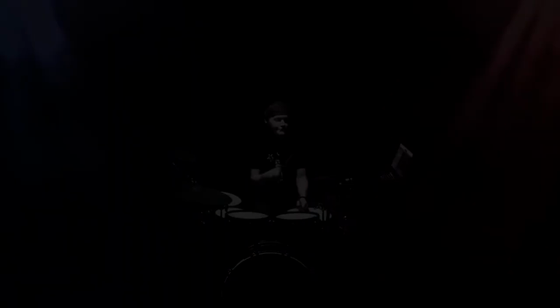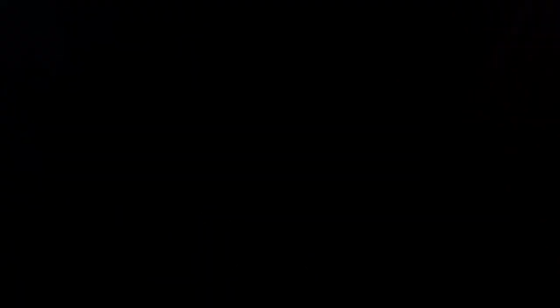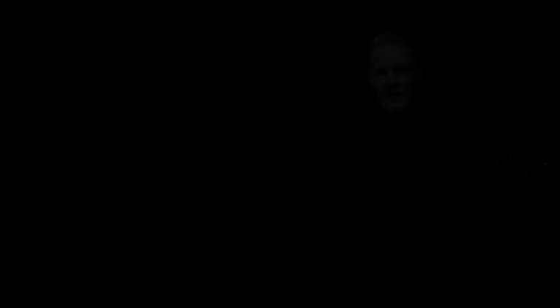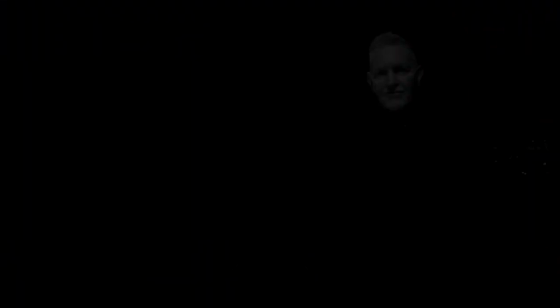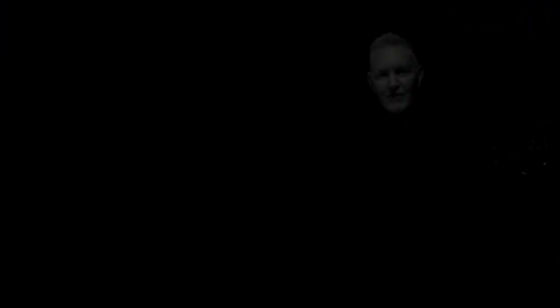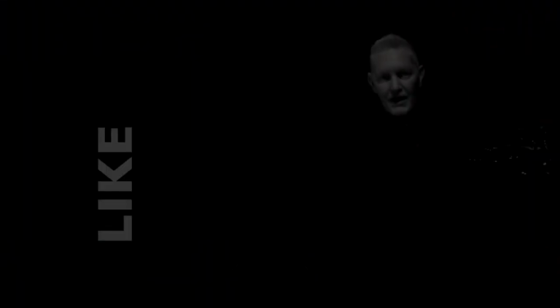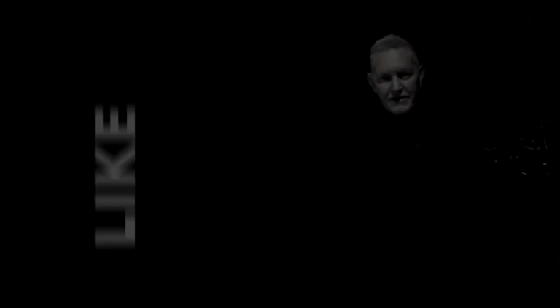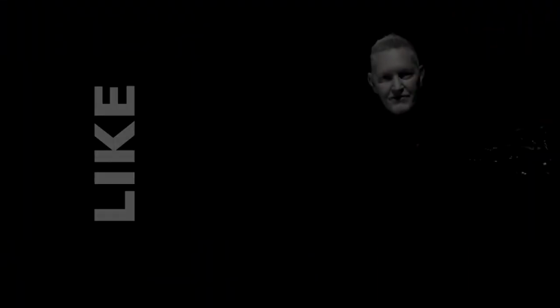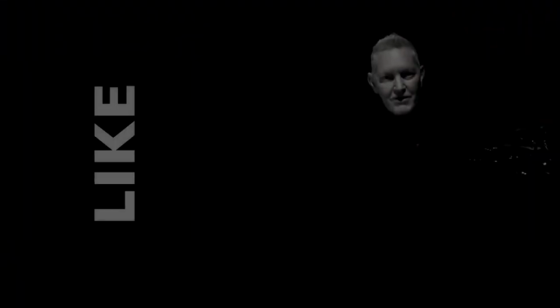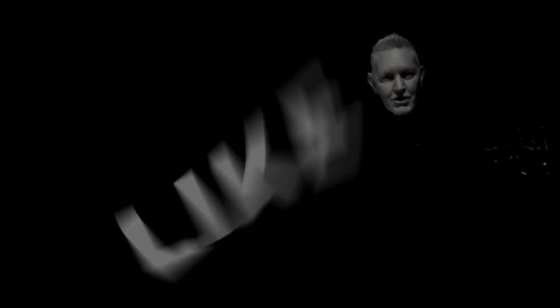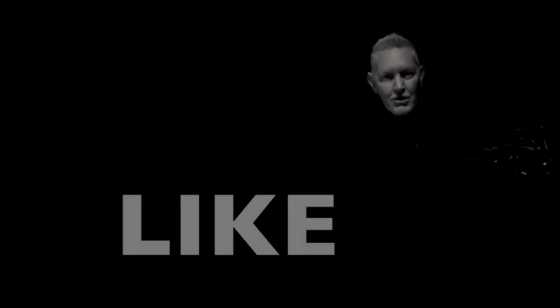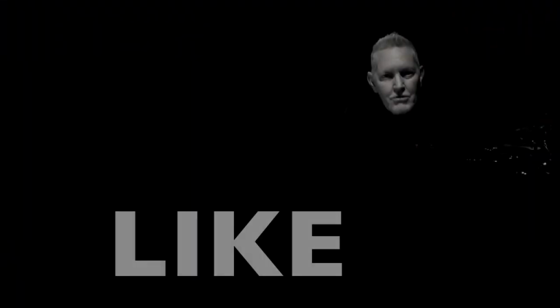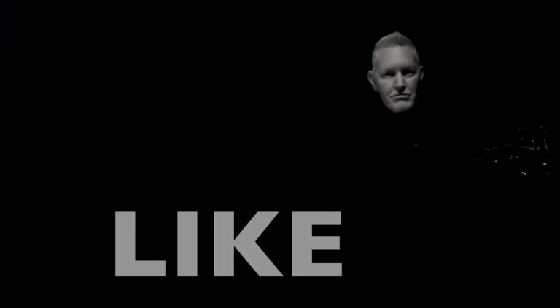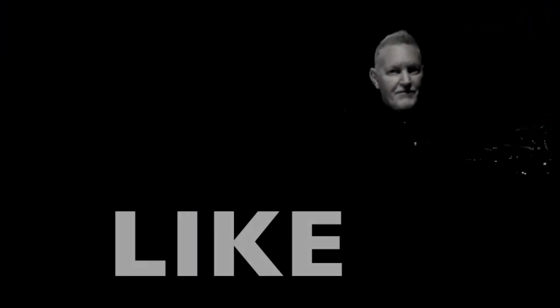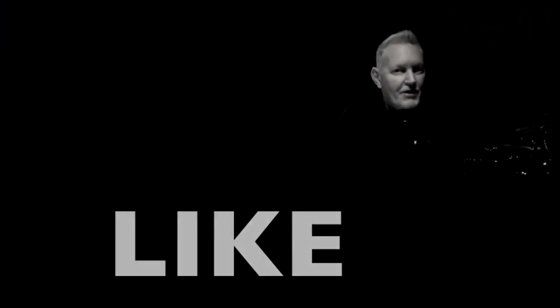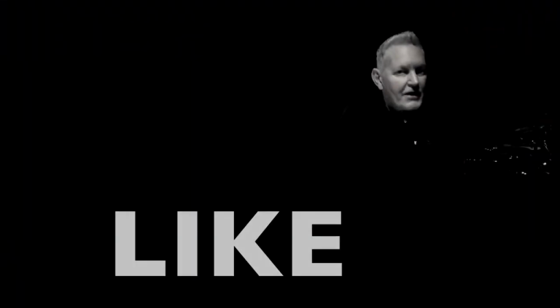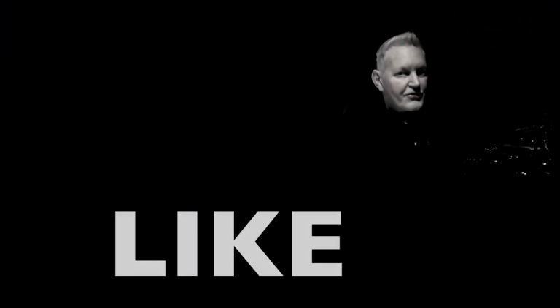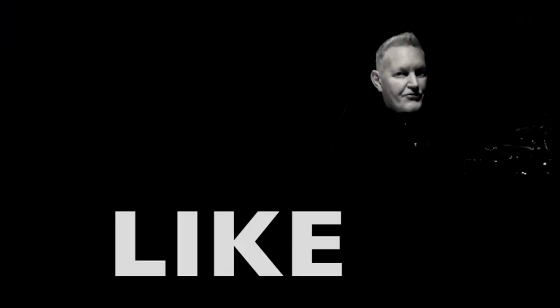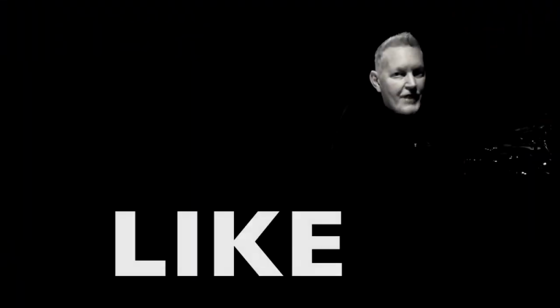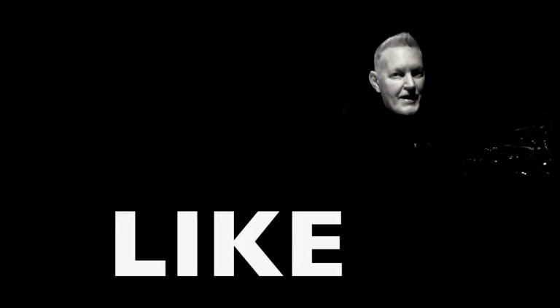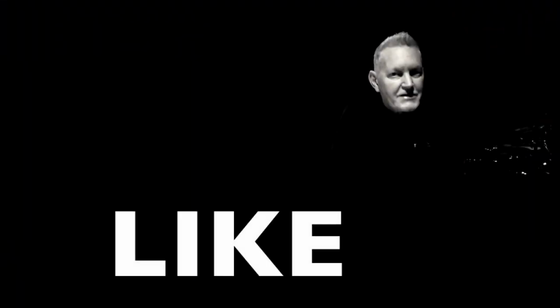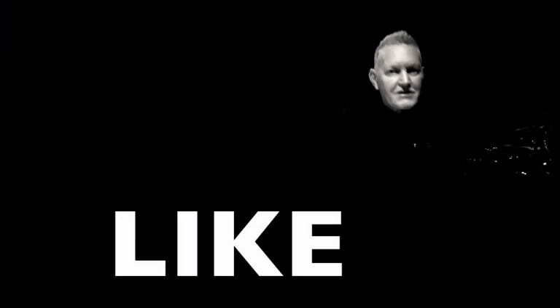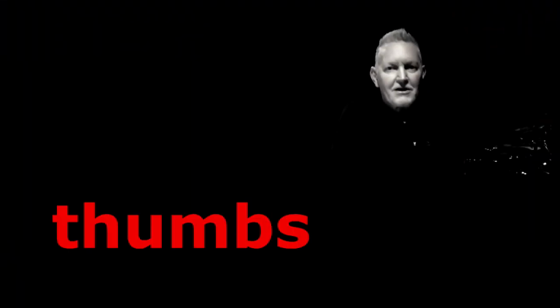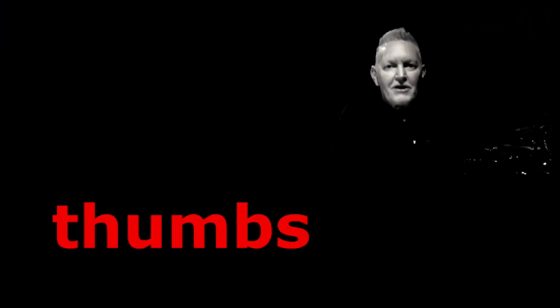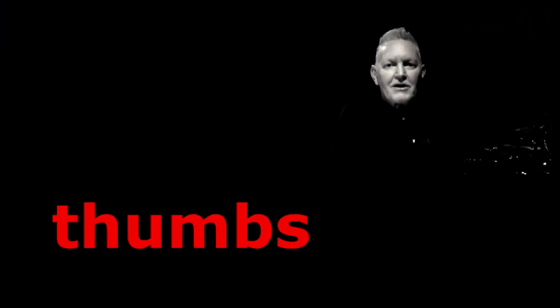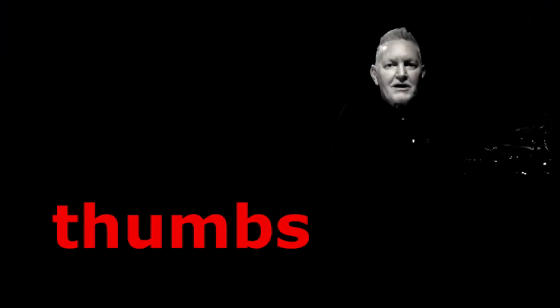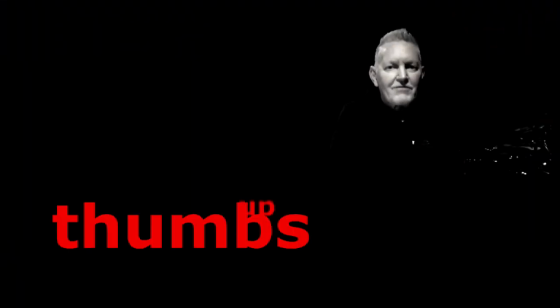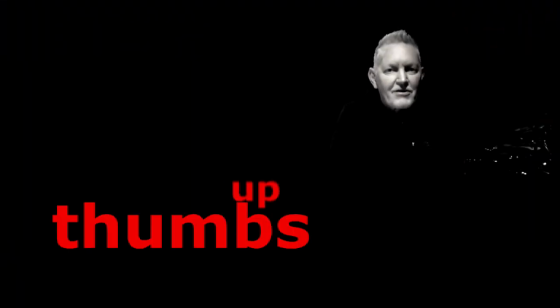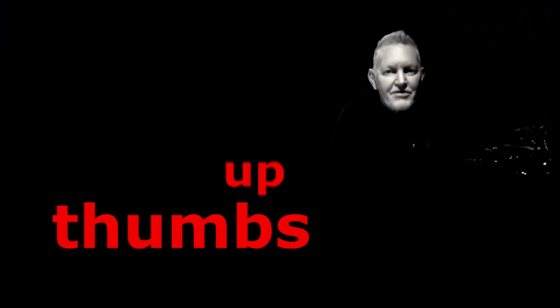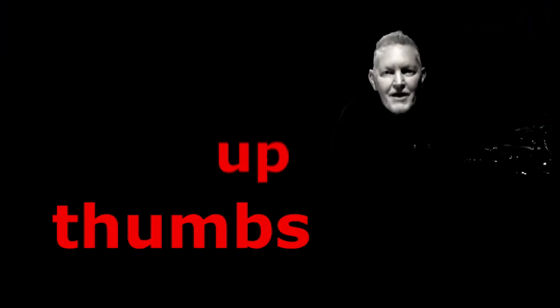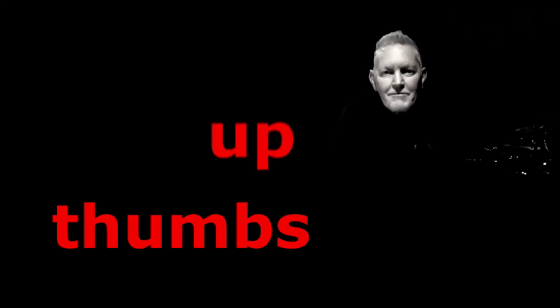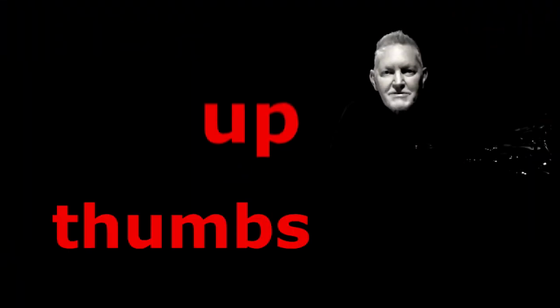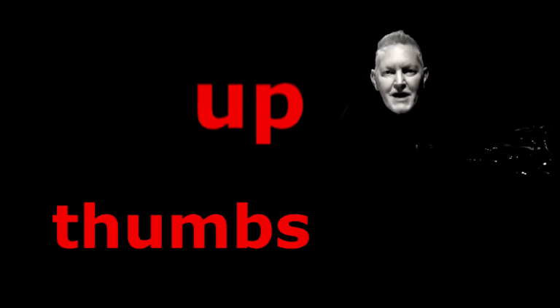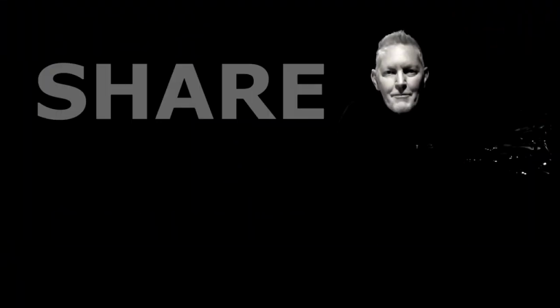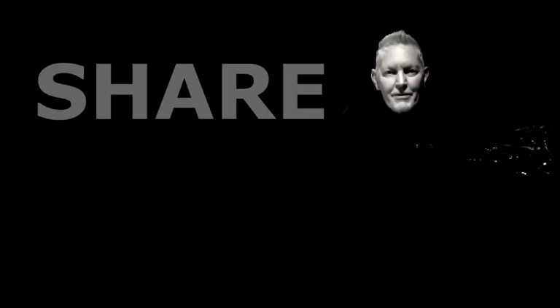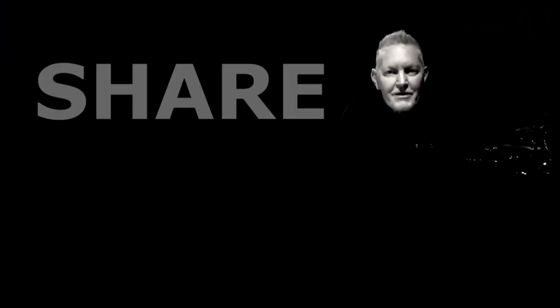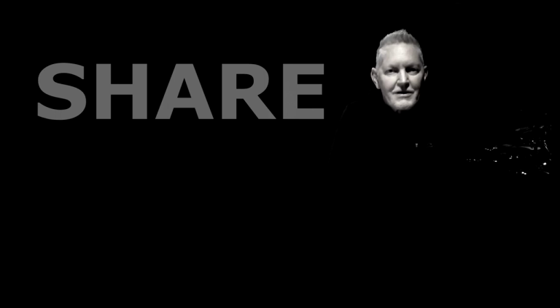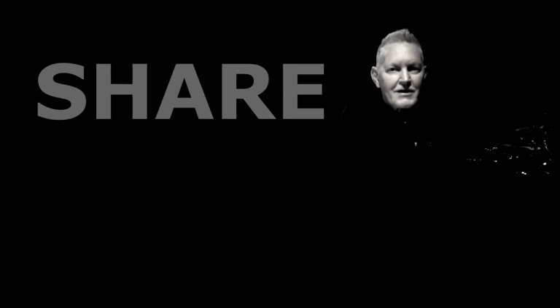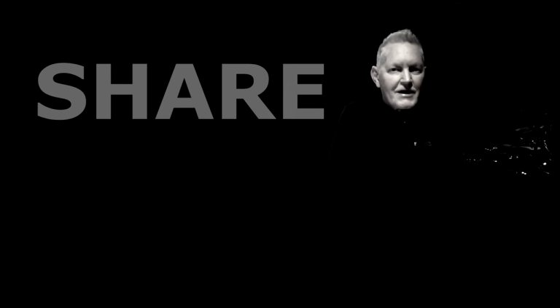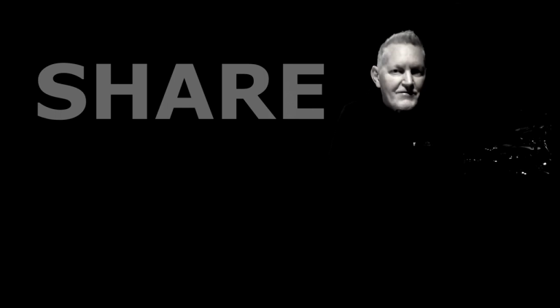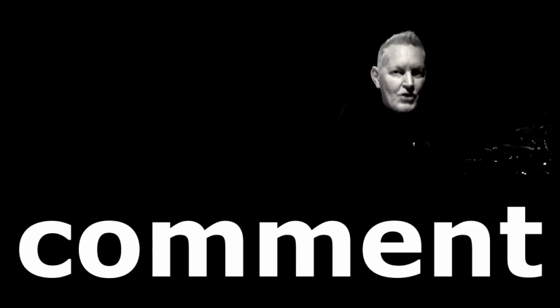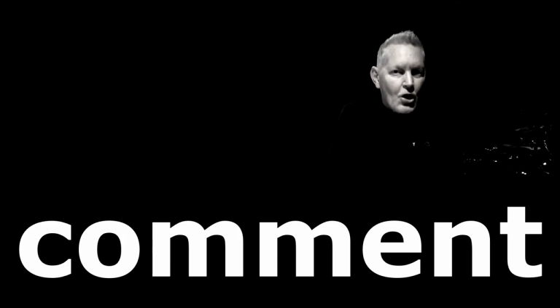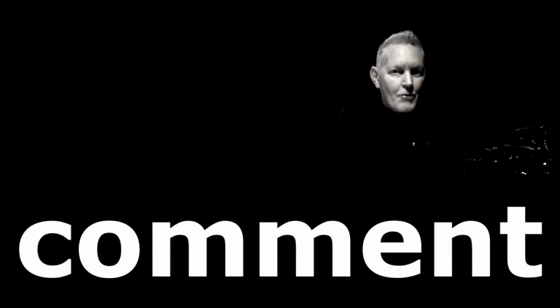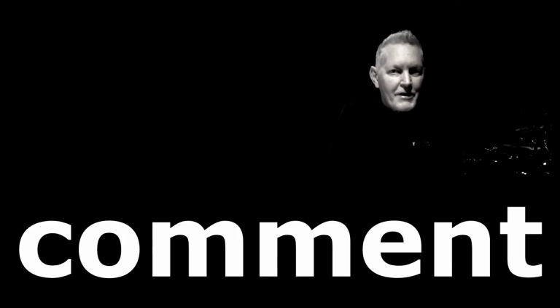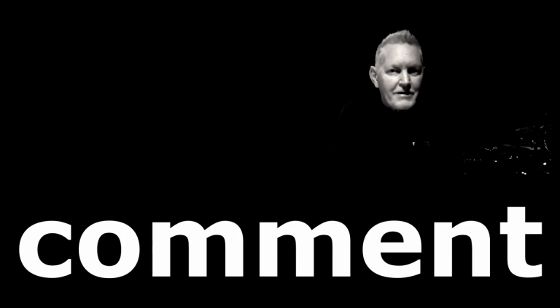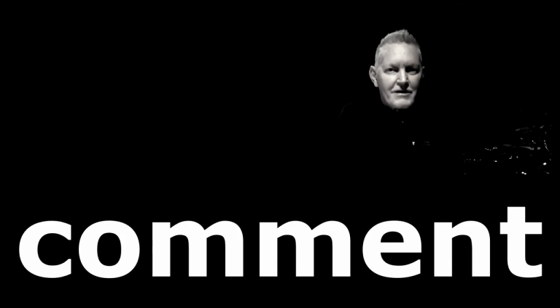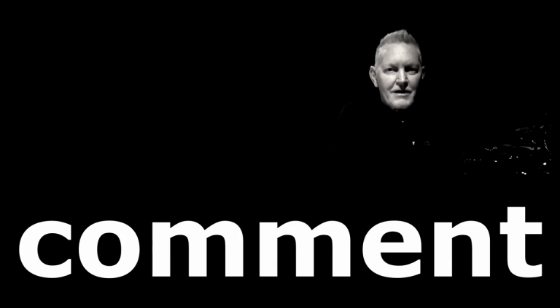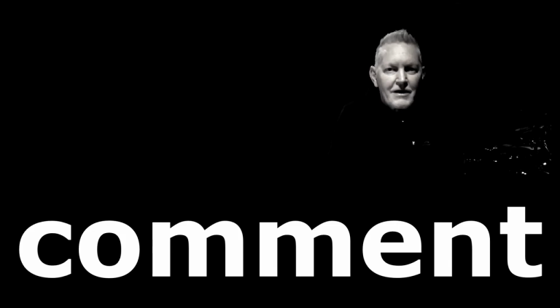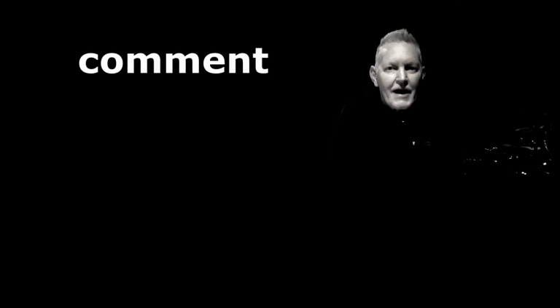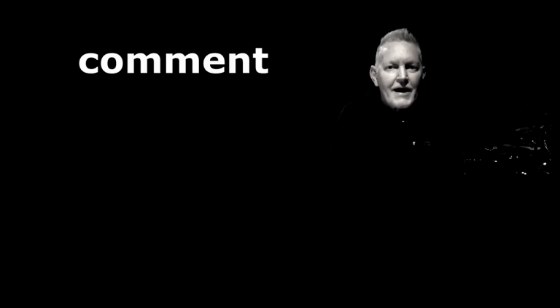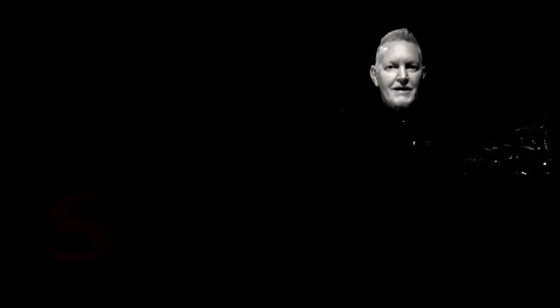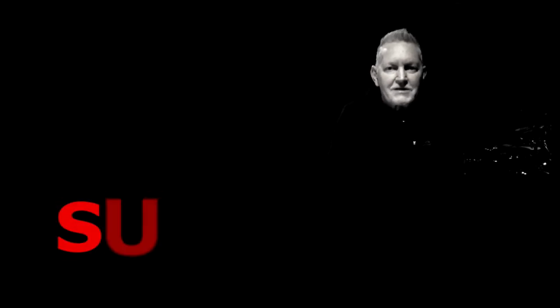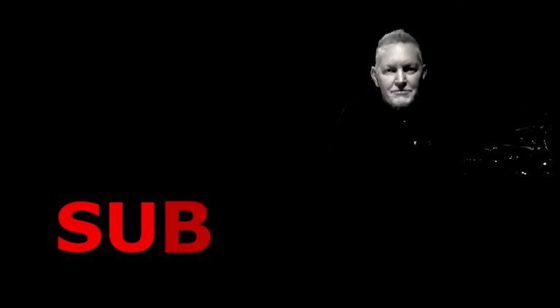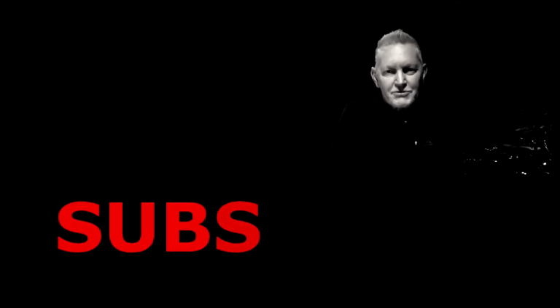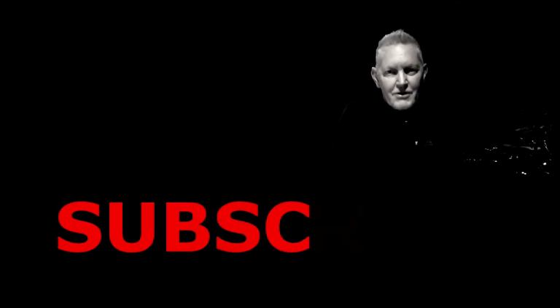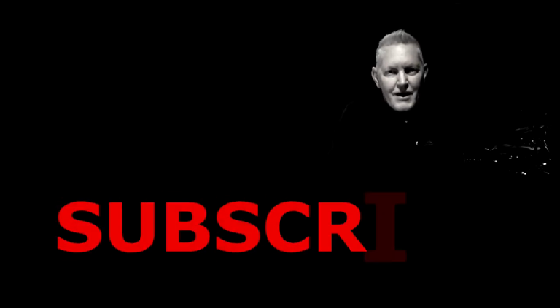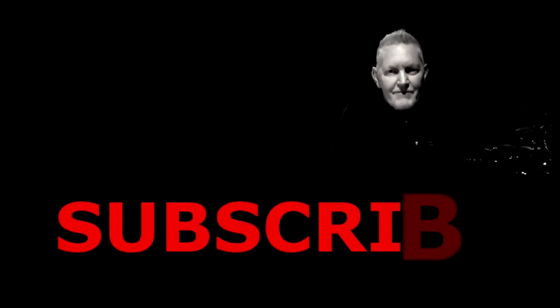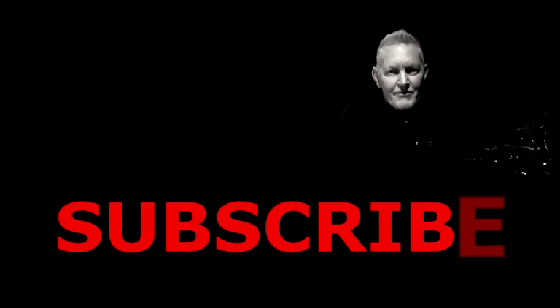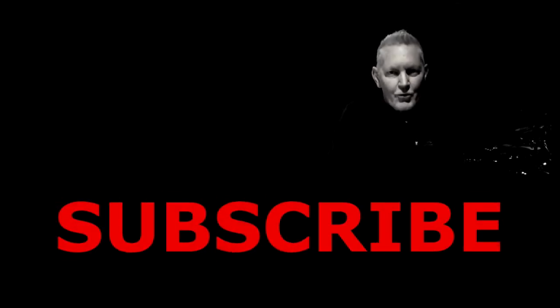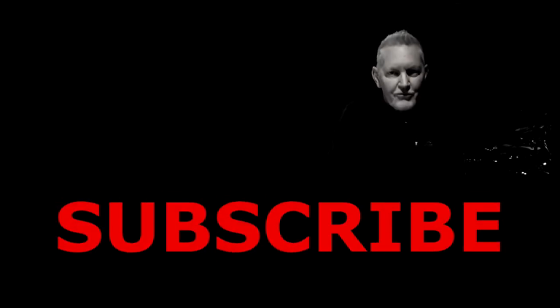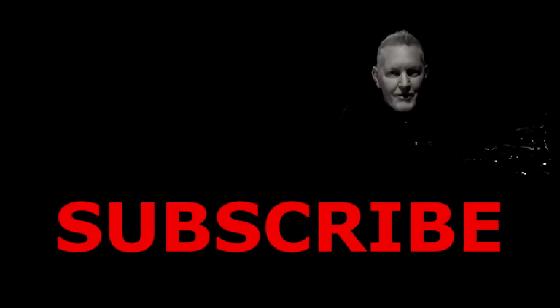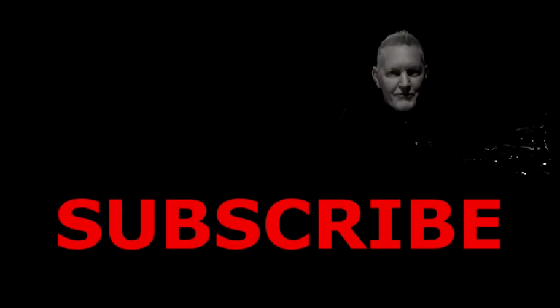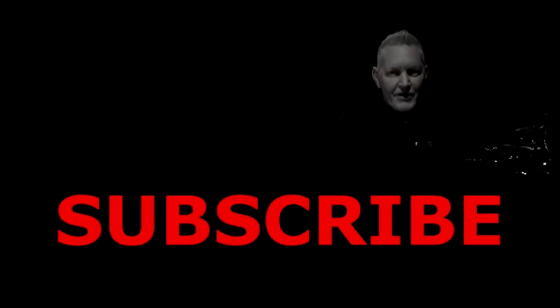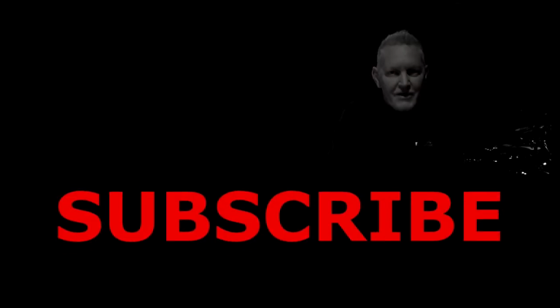If you like the video, if you like the tracks, give it a thumbs up, leave a comment and subscribe for more drum tracks.